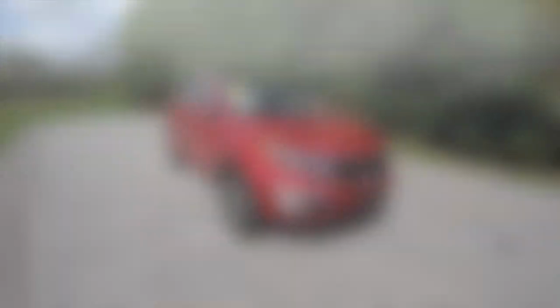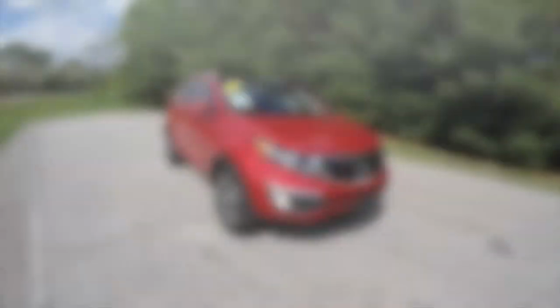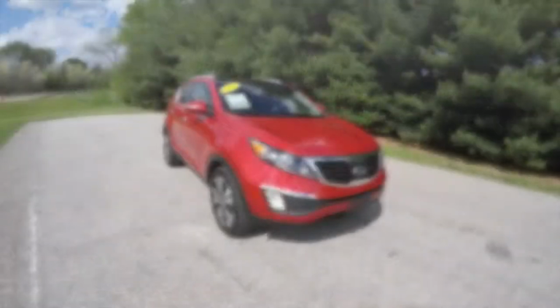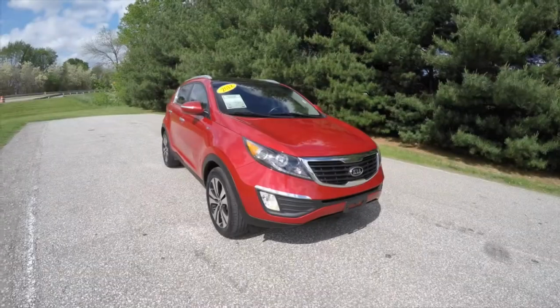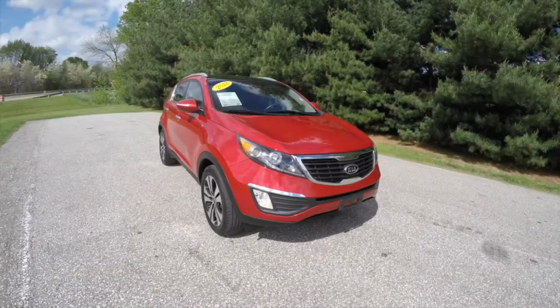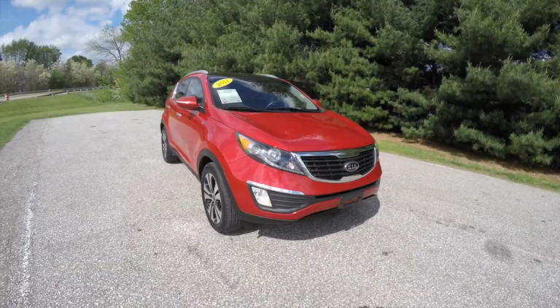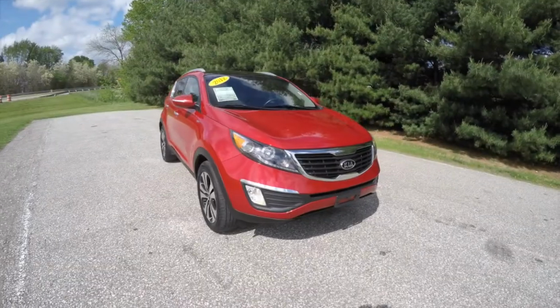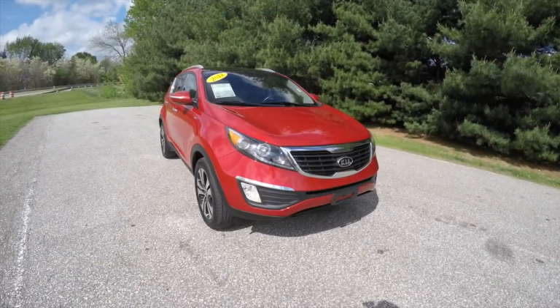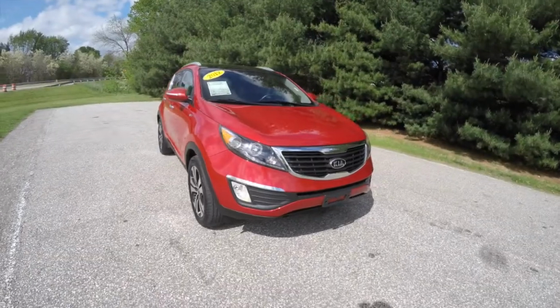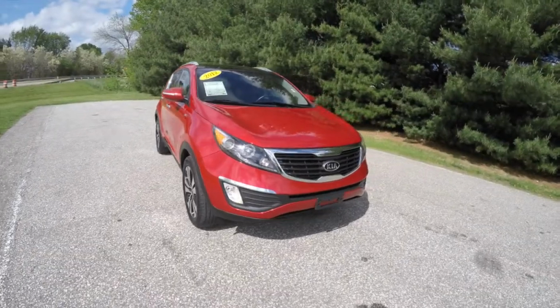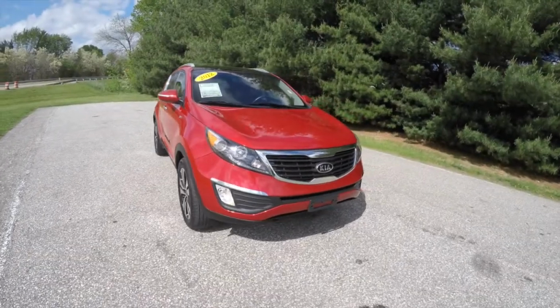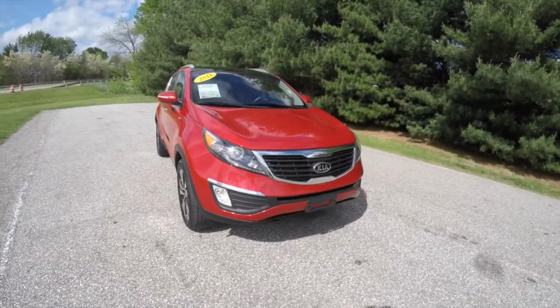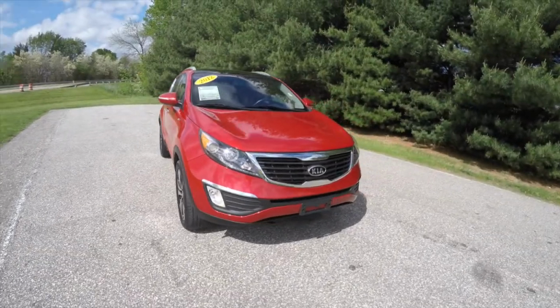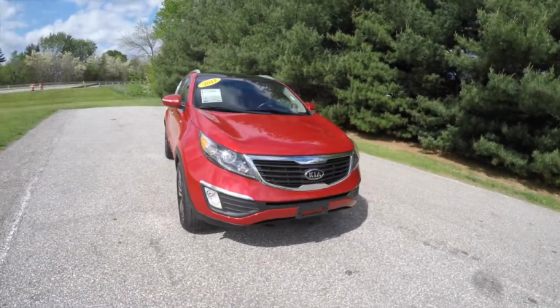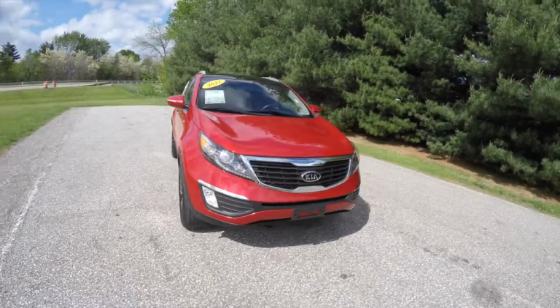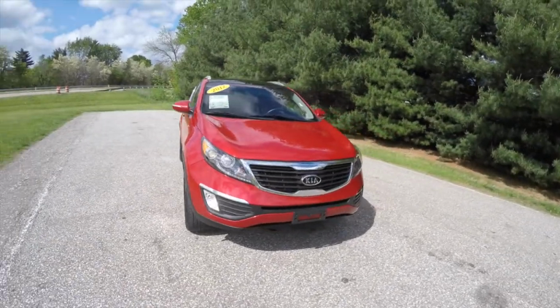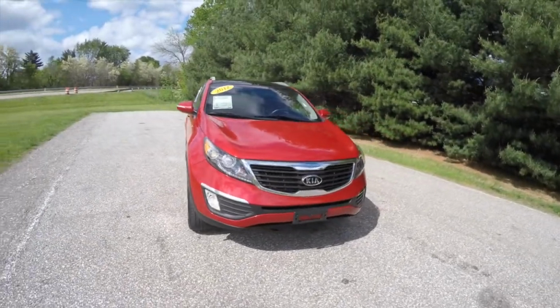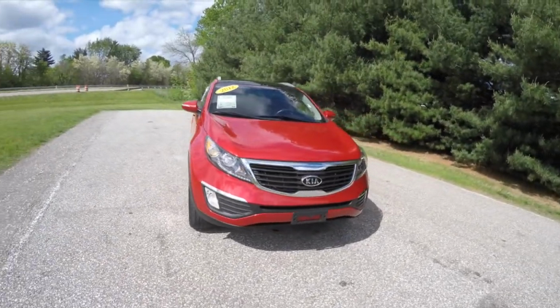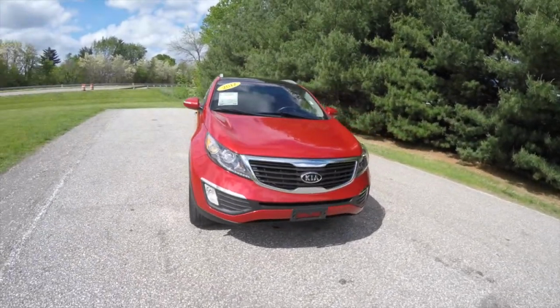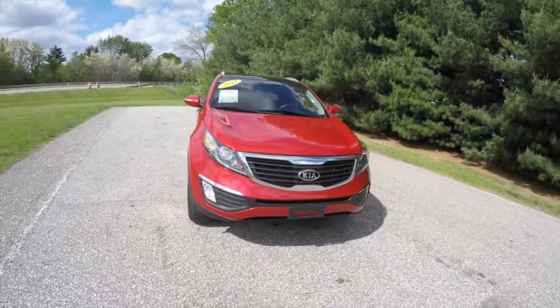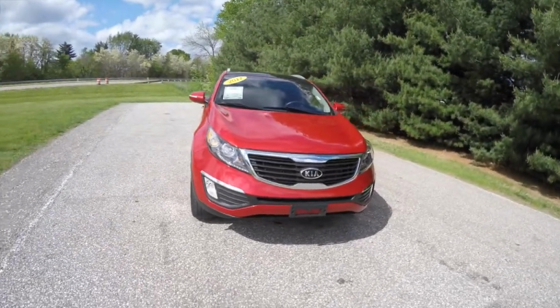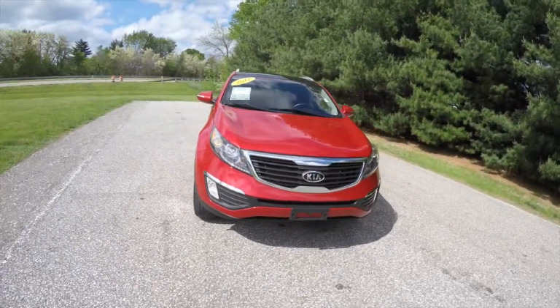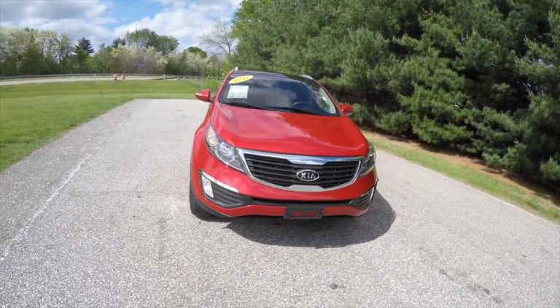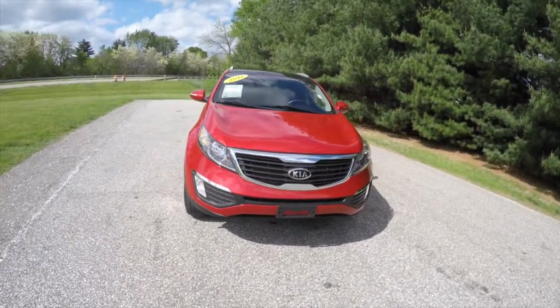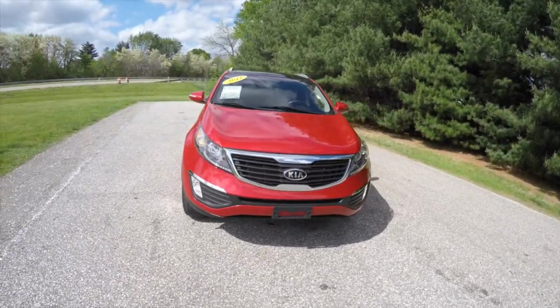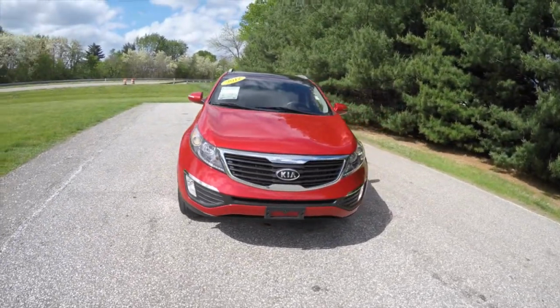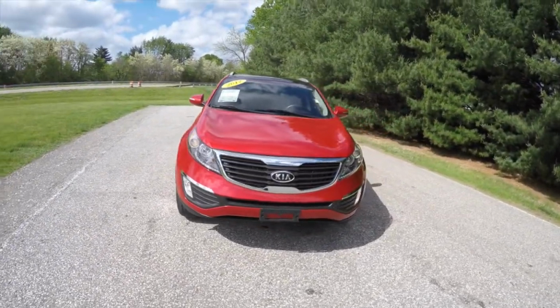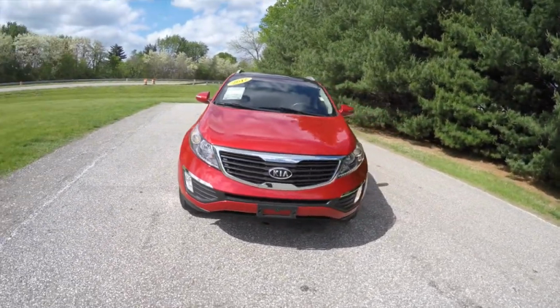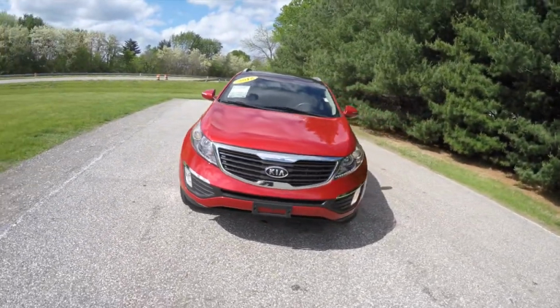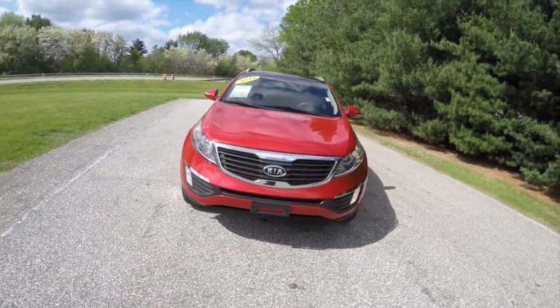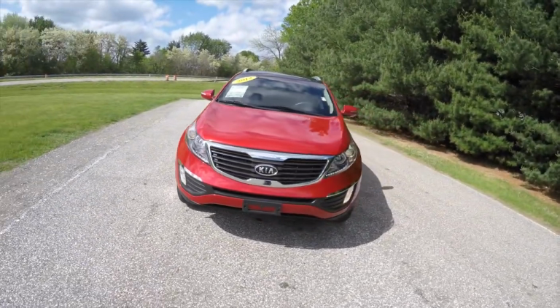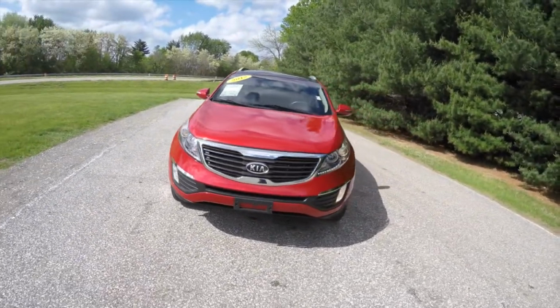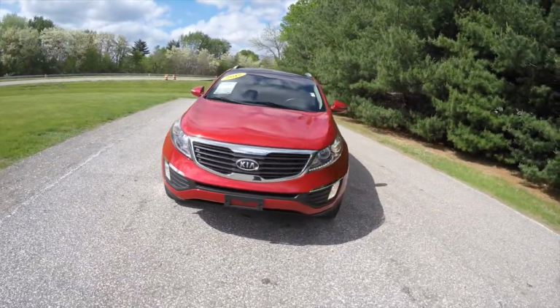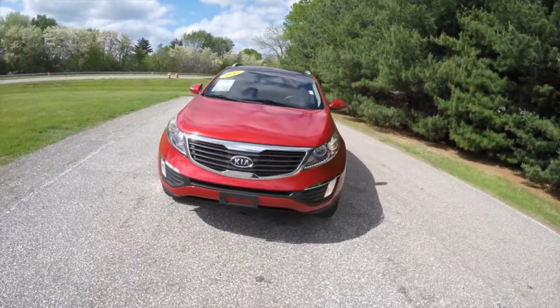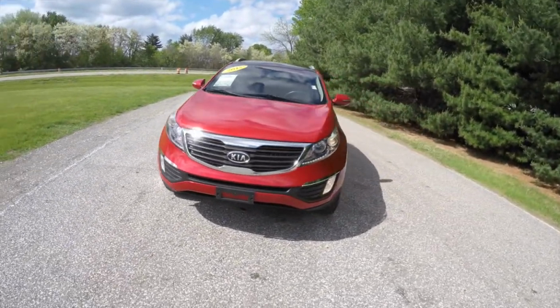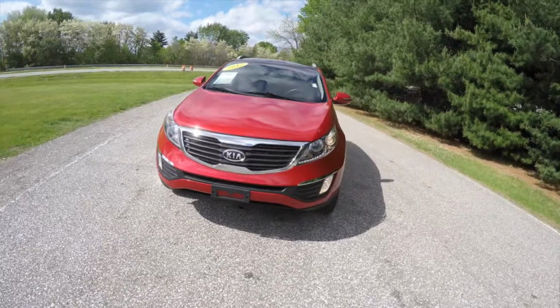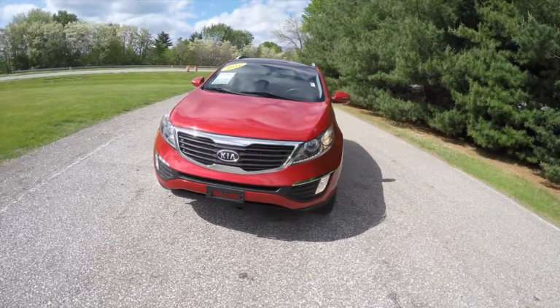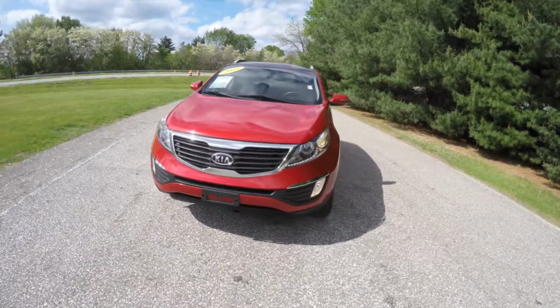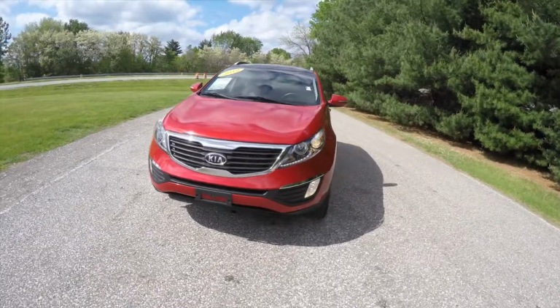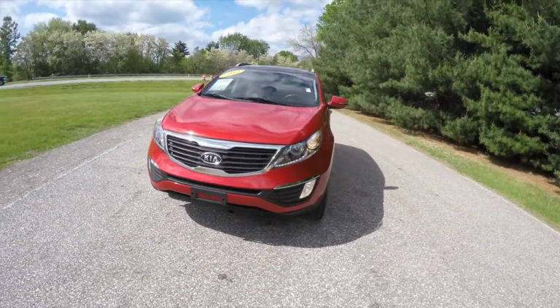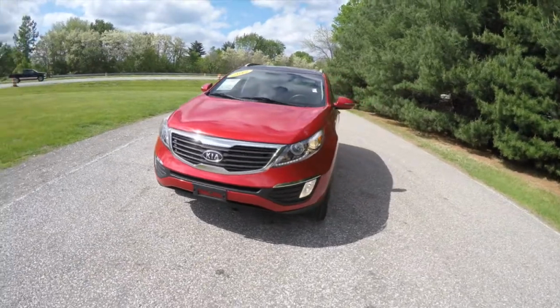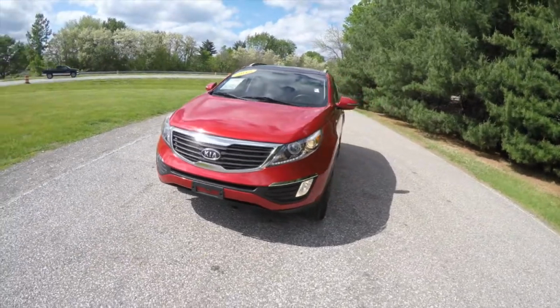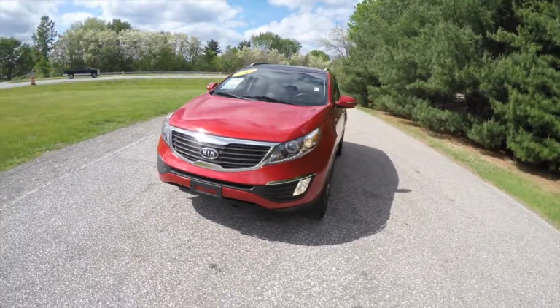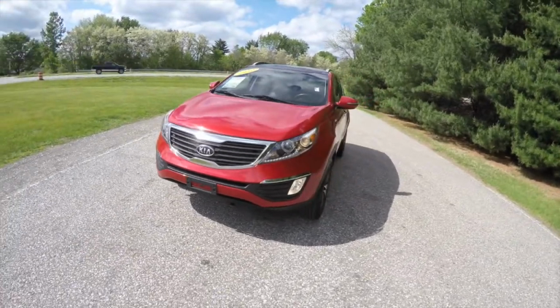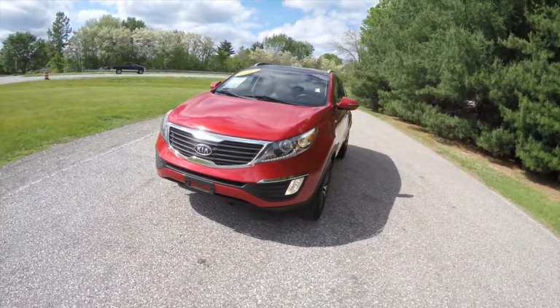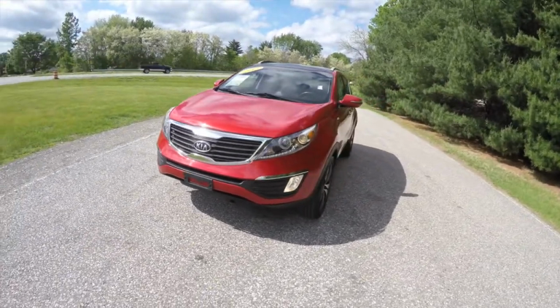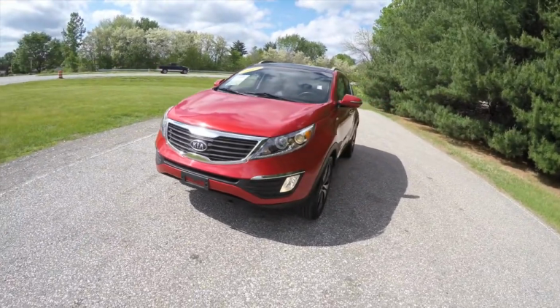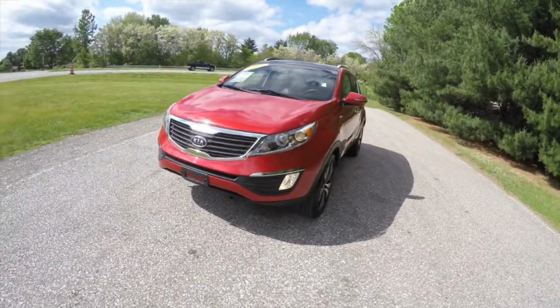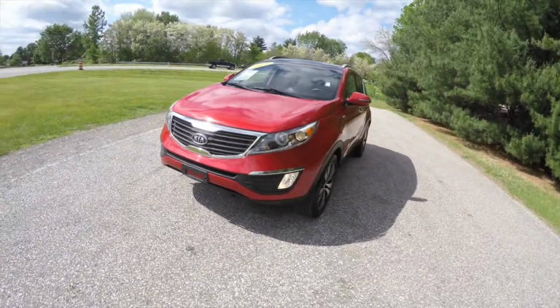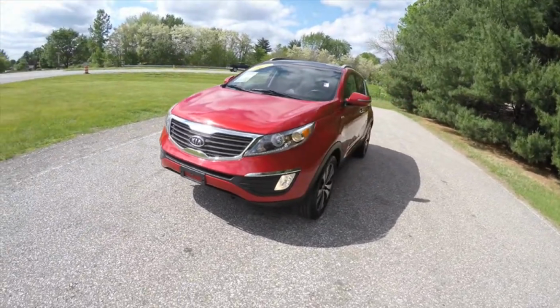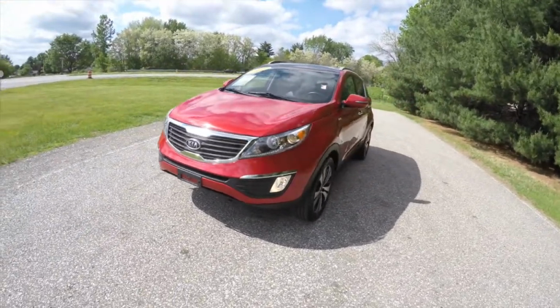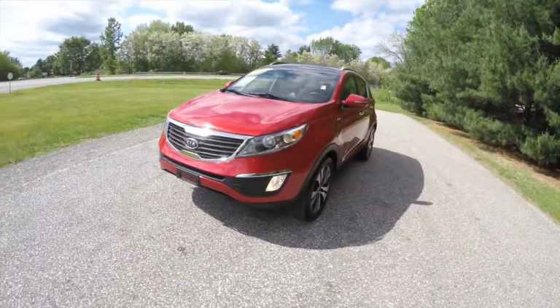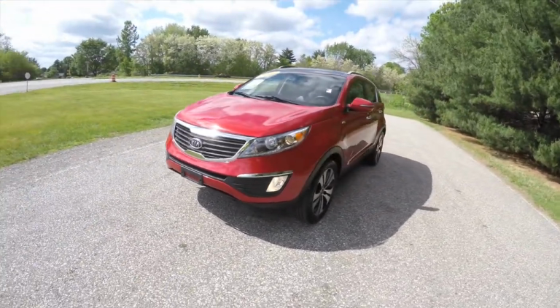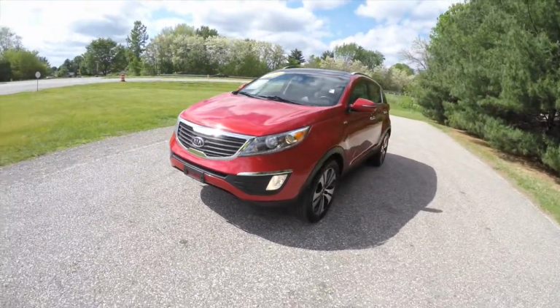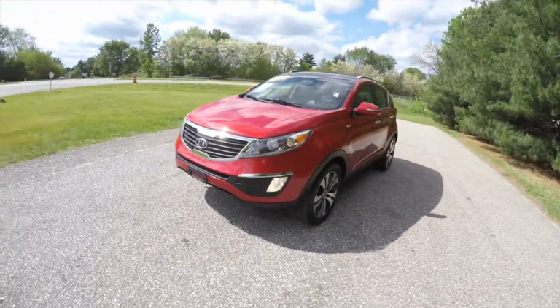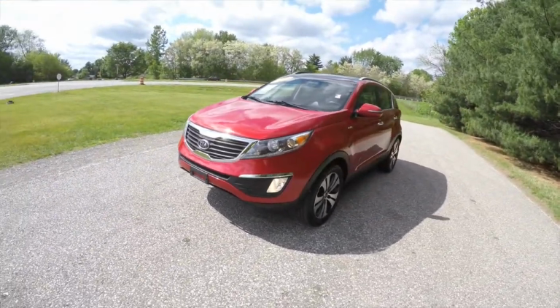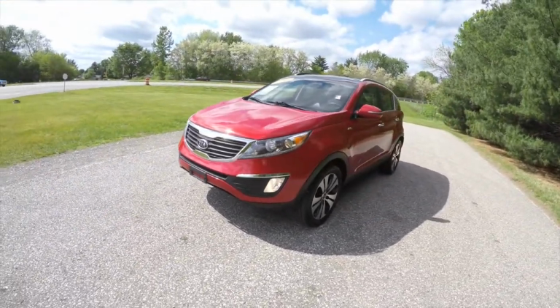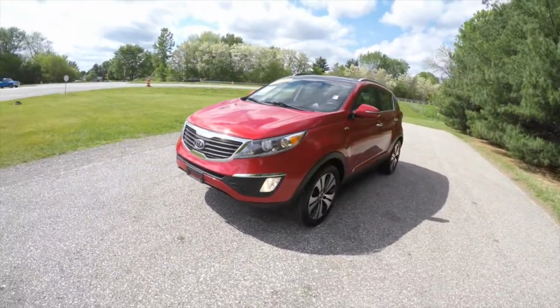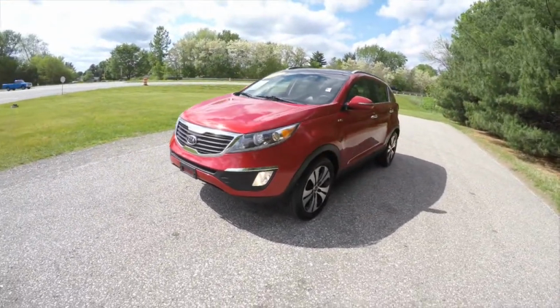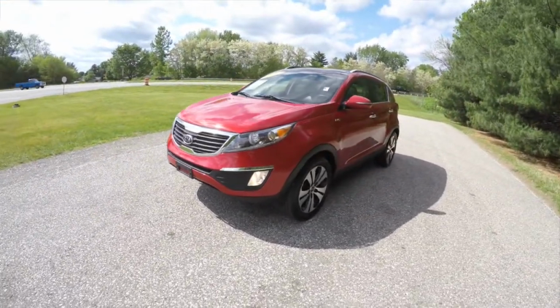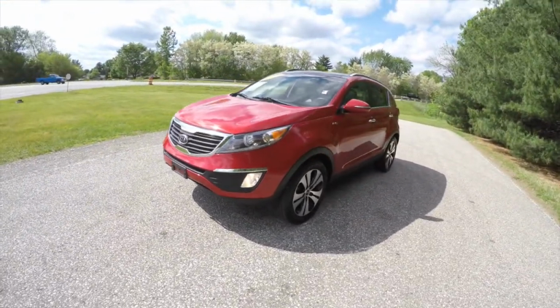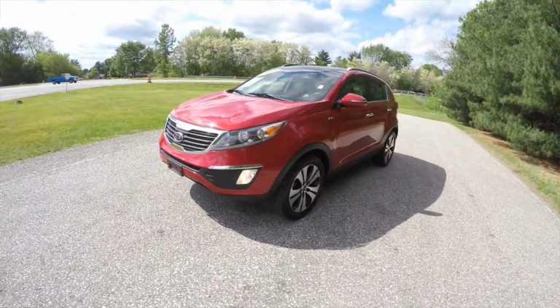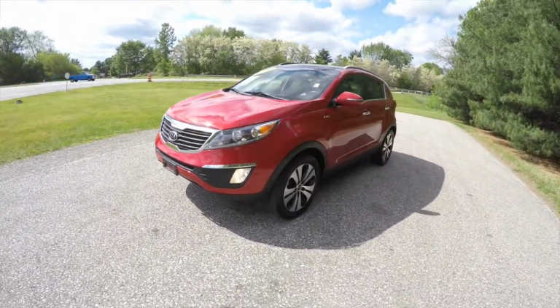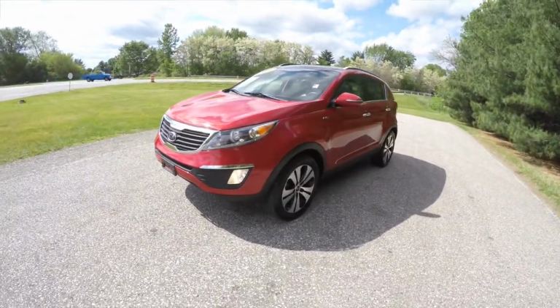Hello everyone. Today we're going to take a quick walk-around look at this 2012 Kia Sportage EX all-wheel drive.